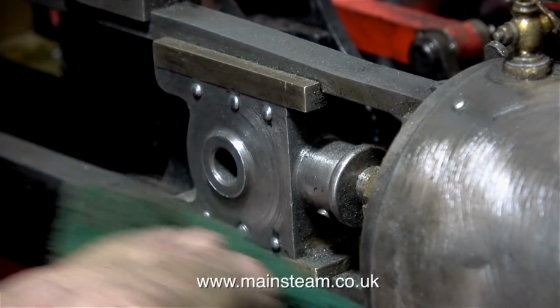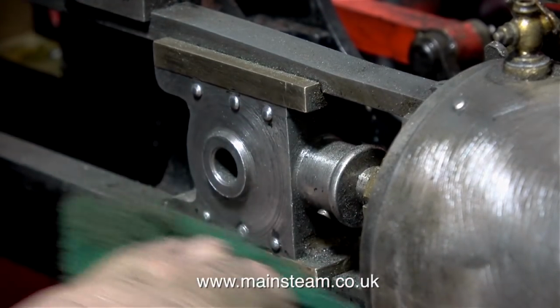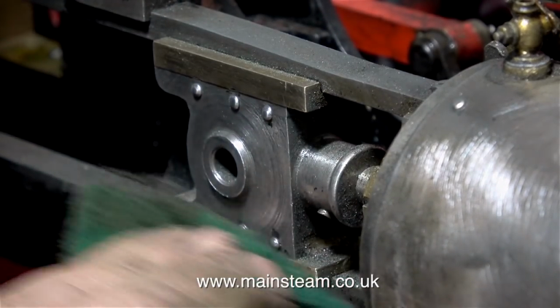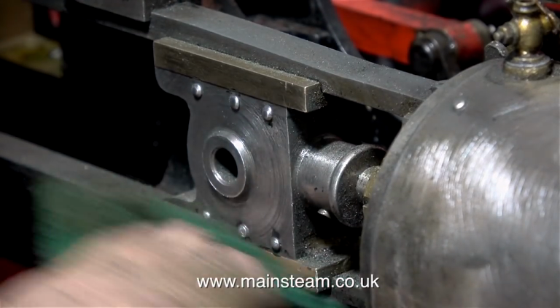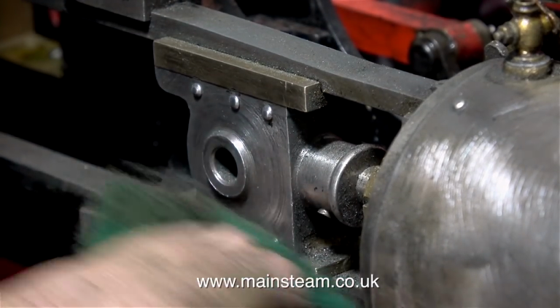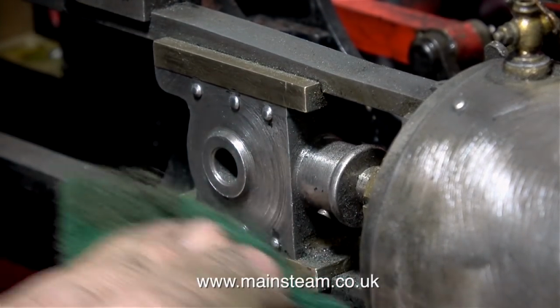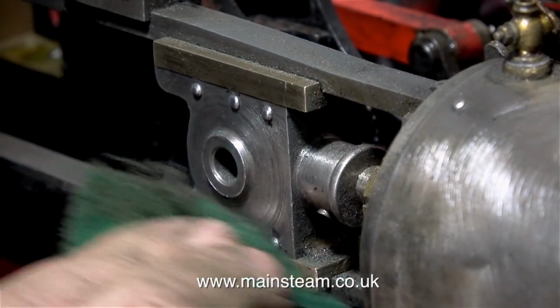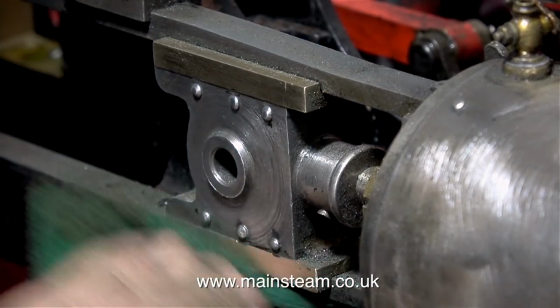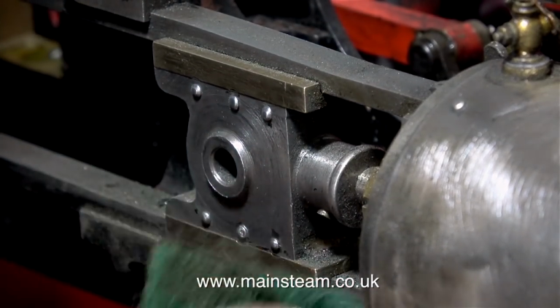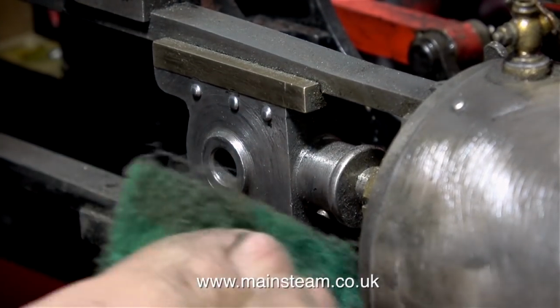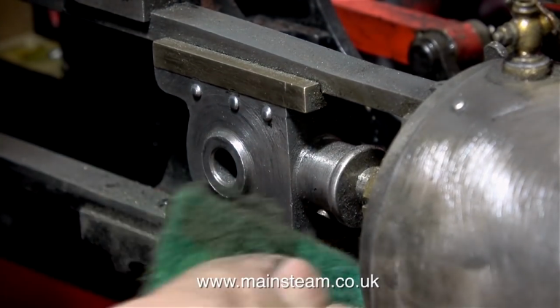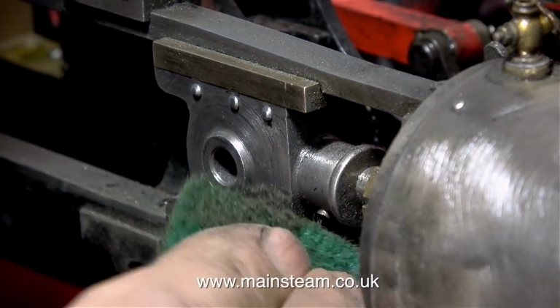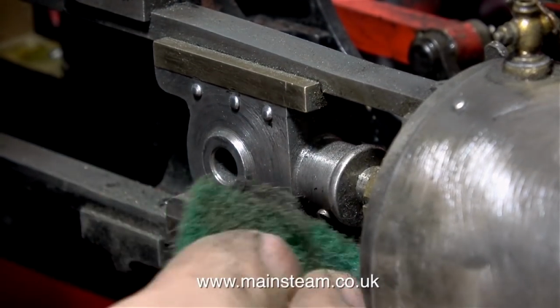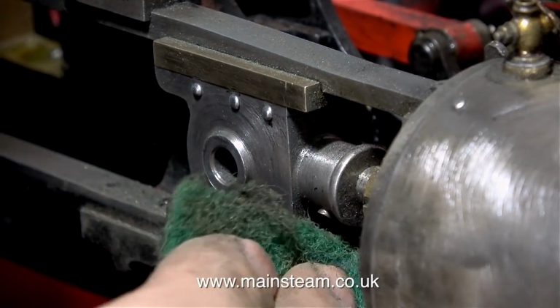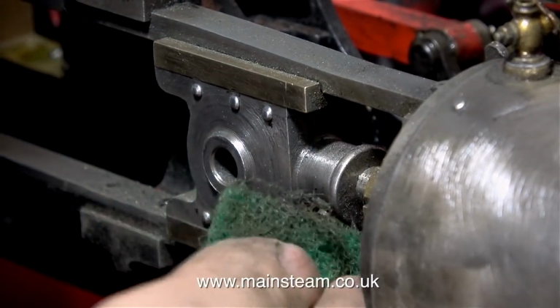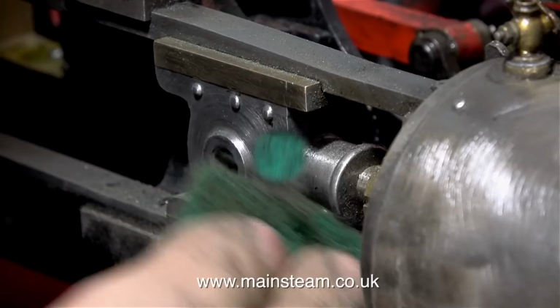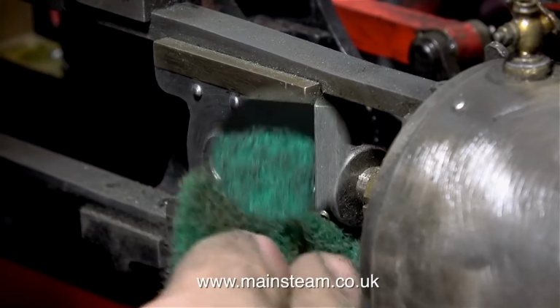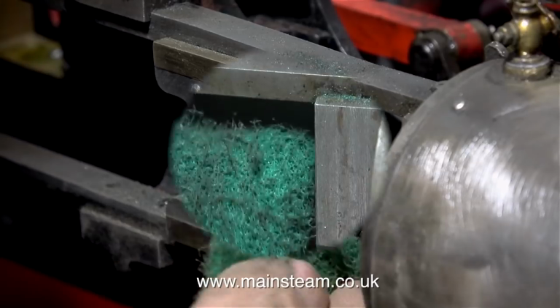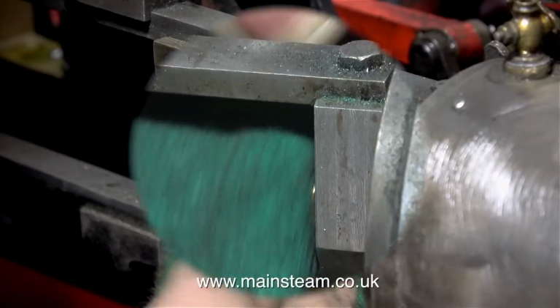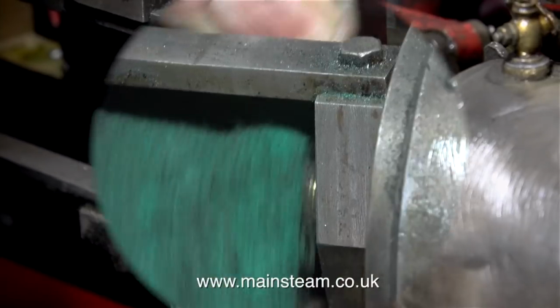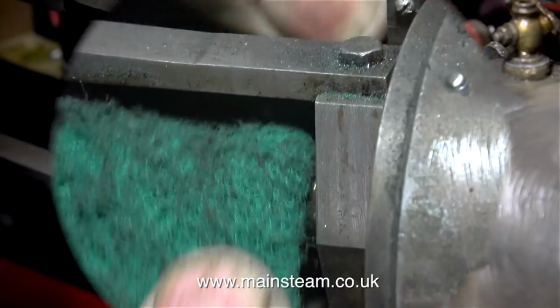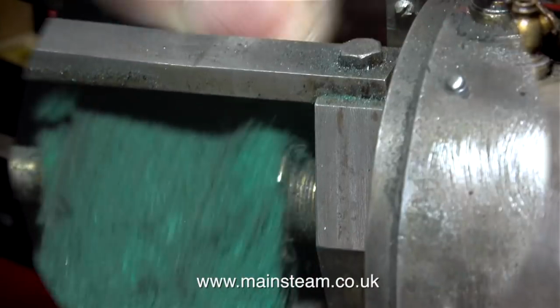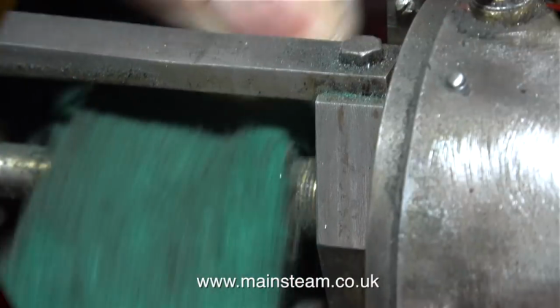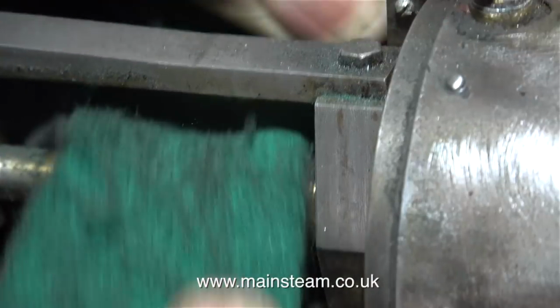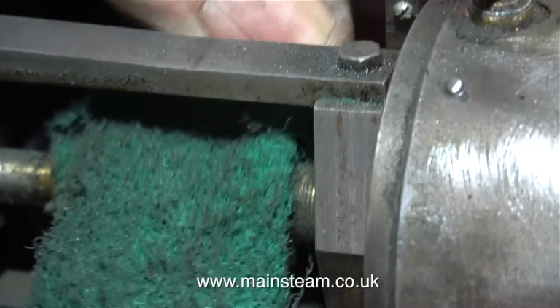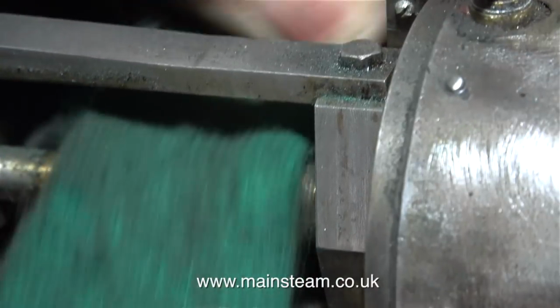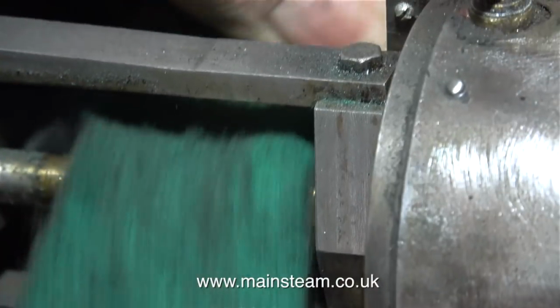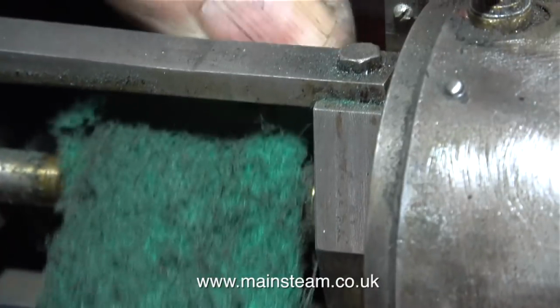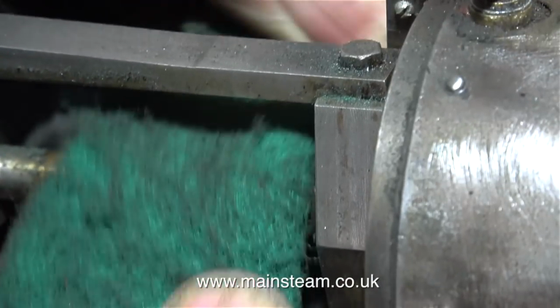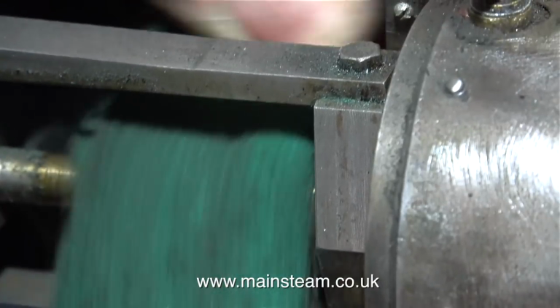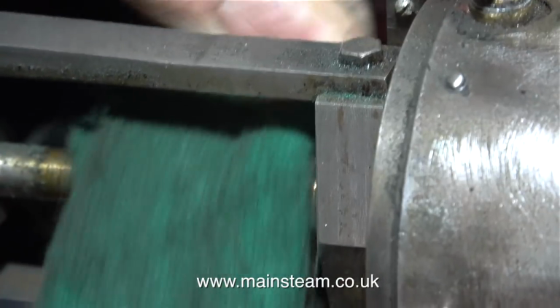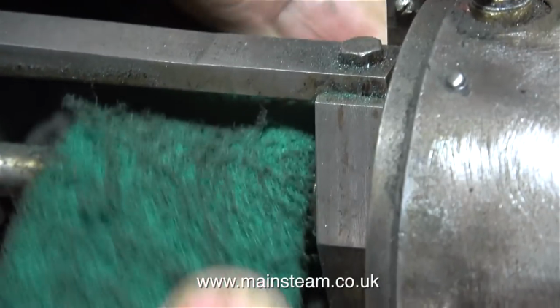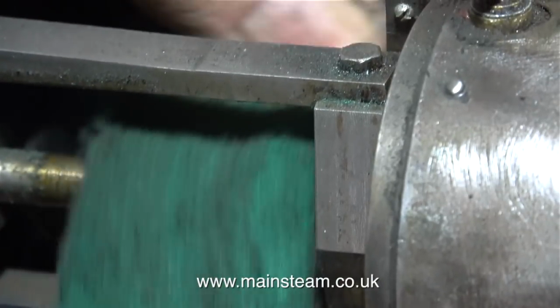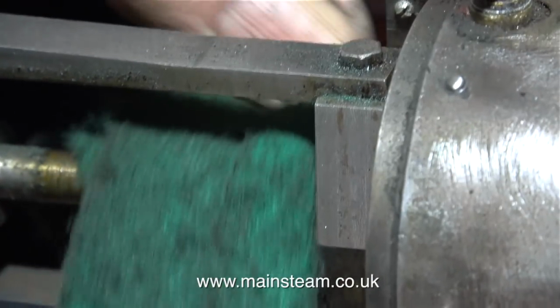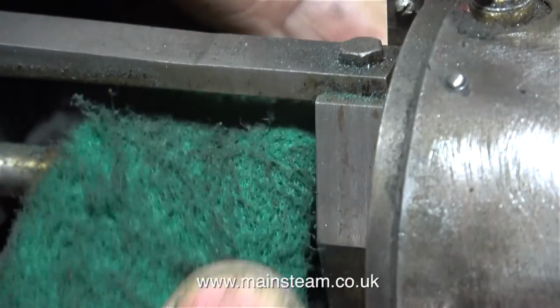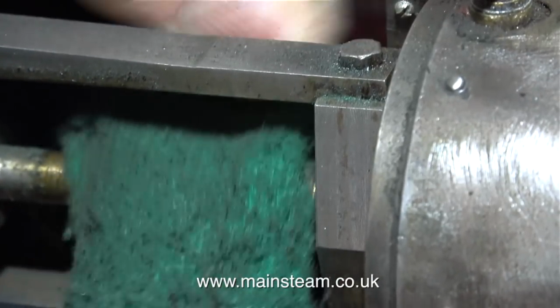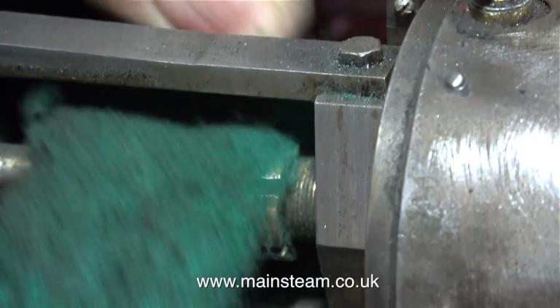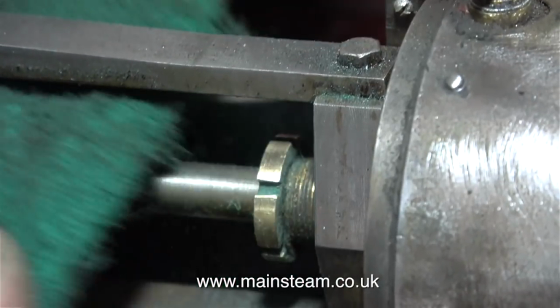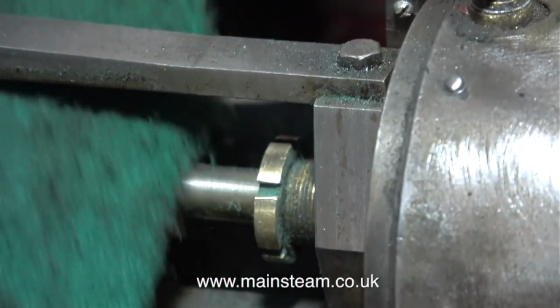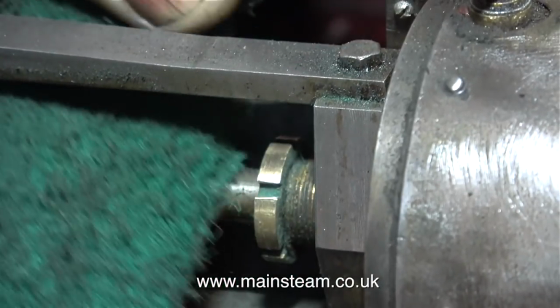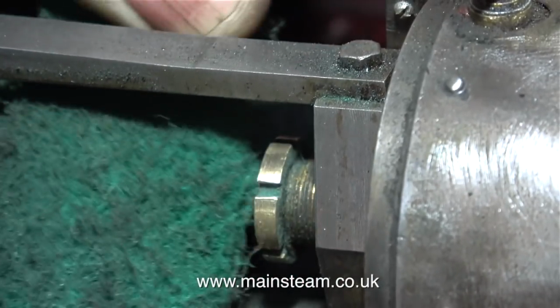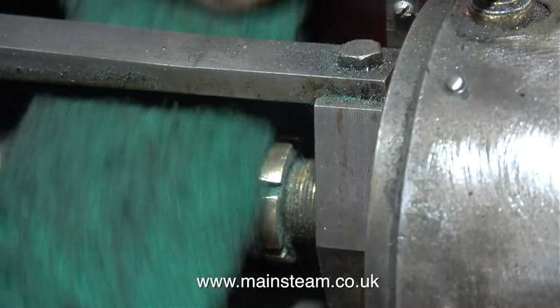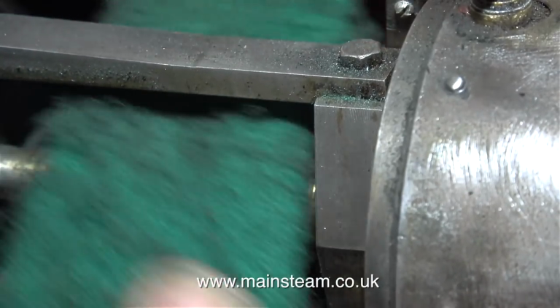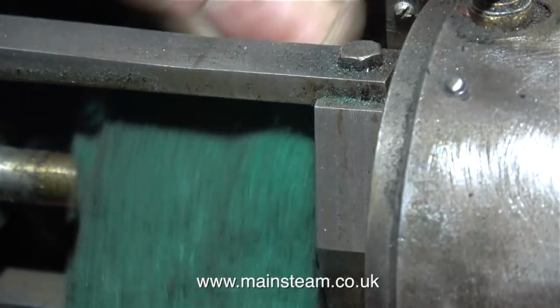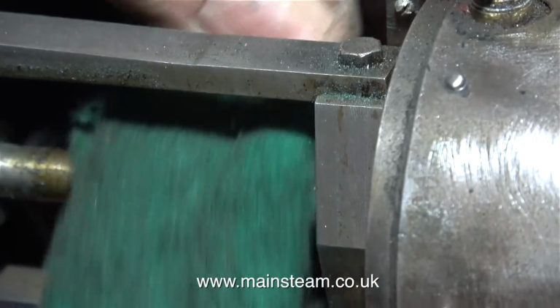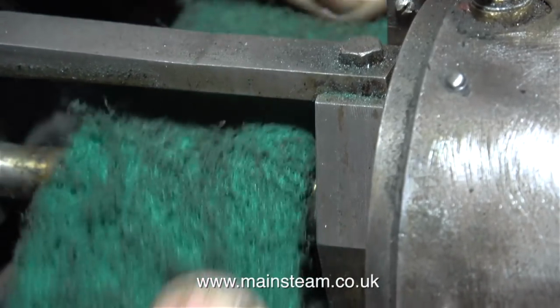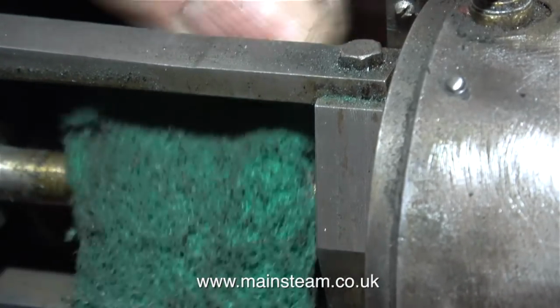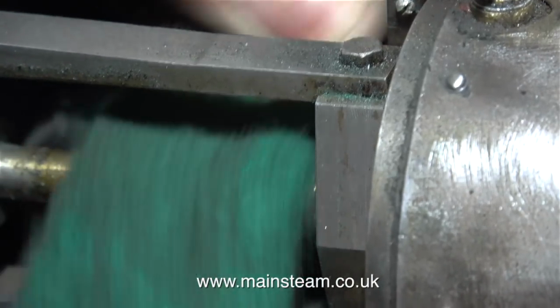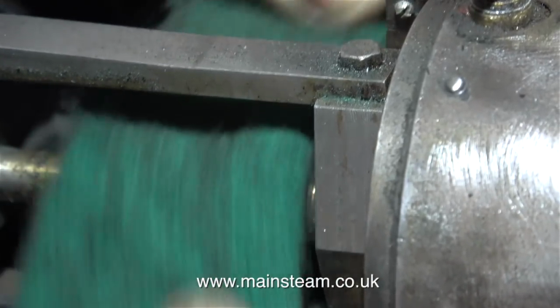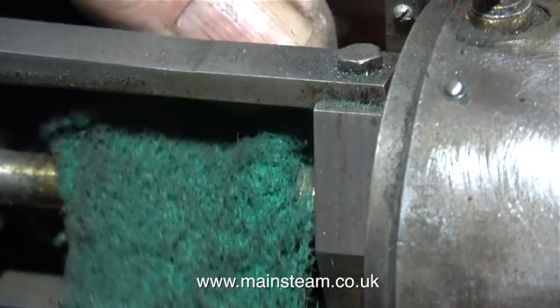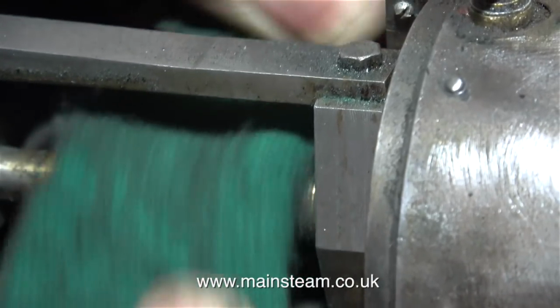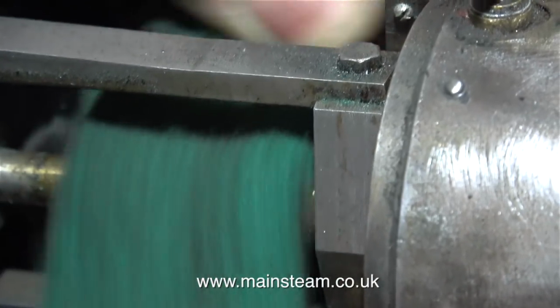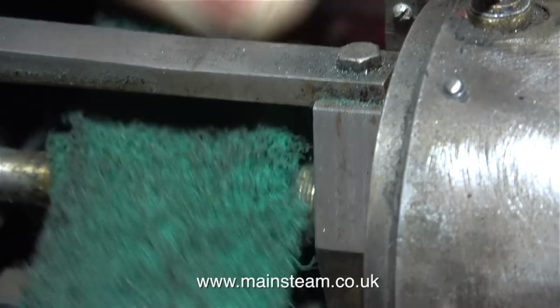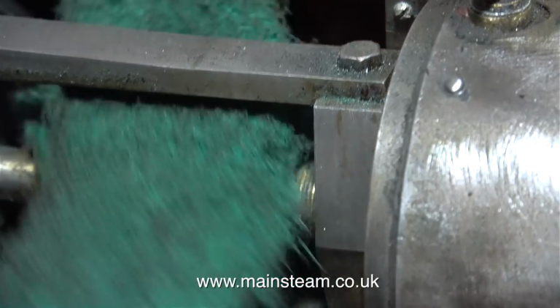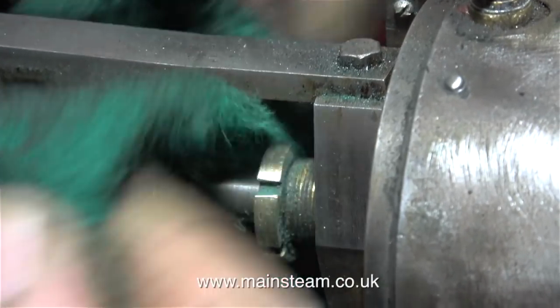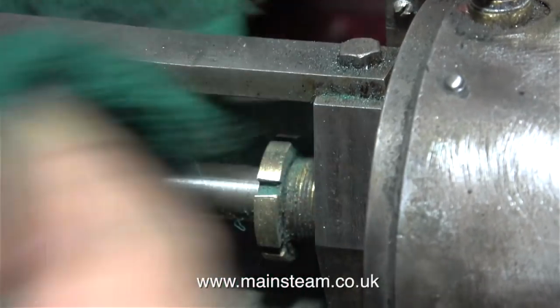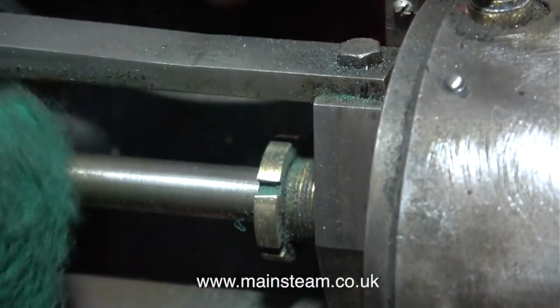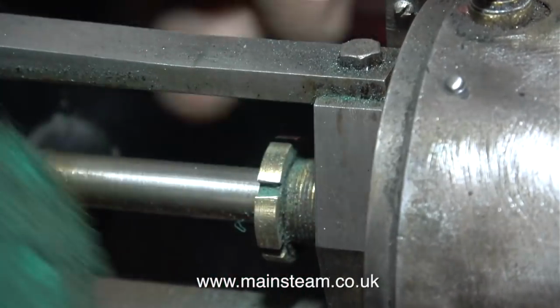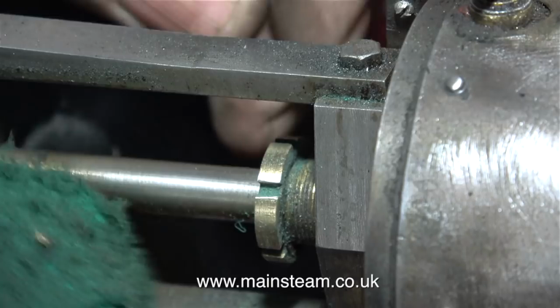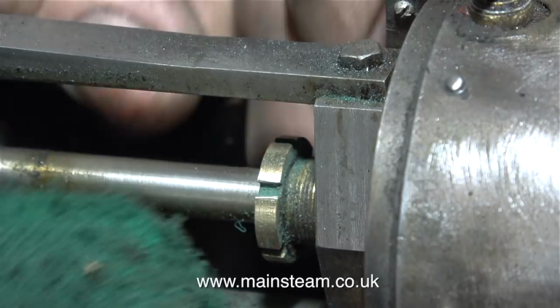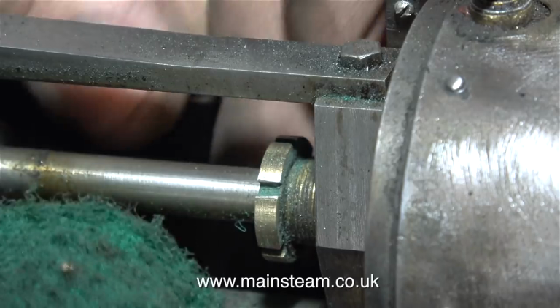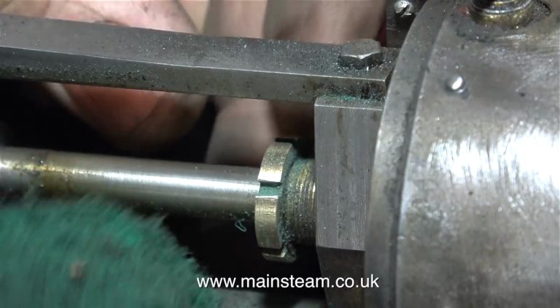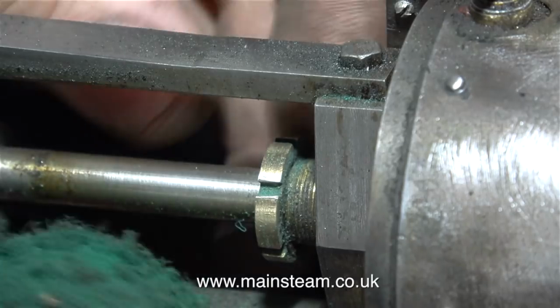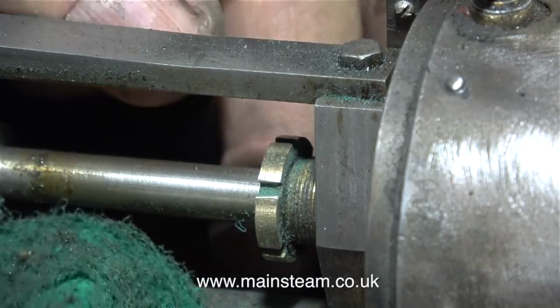The paint came off the crosshead very easily indeed. In this clip, I'm using the piece of green Scotch-Brite to clean up the gland nut.